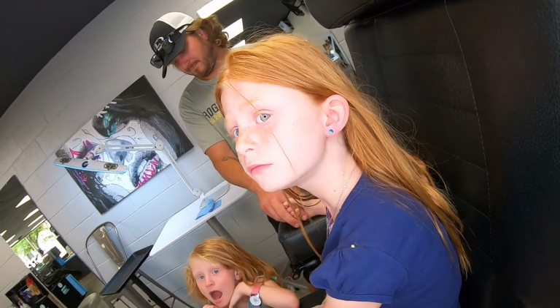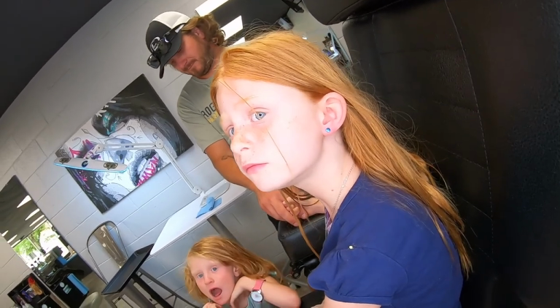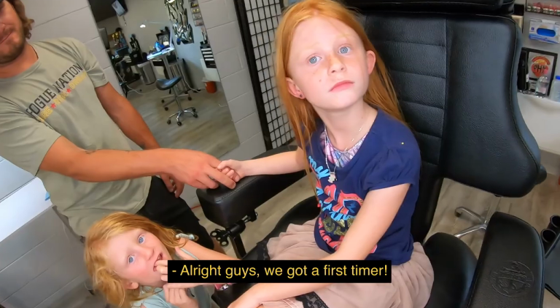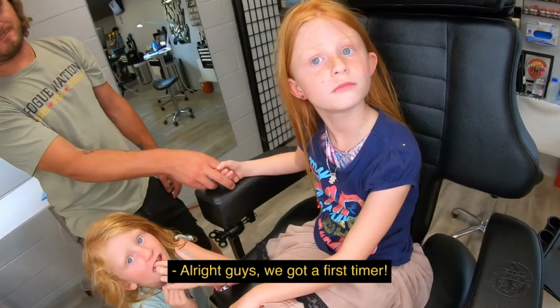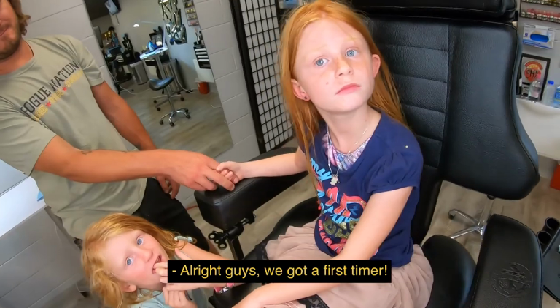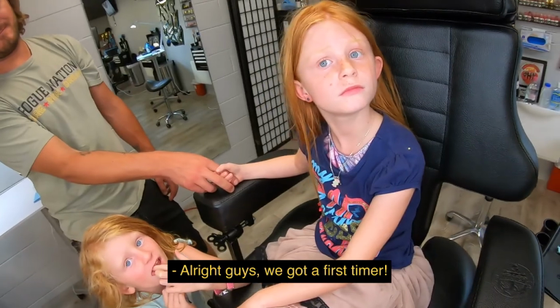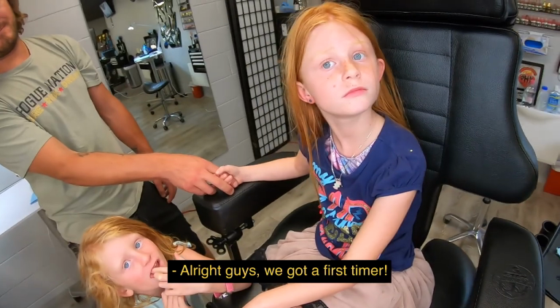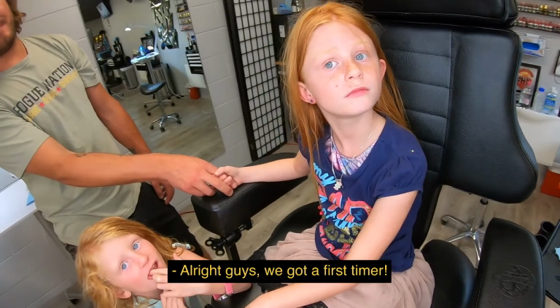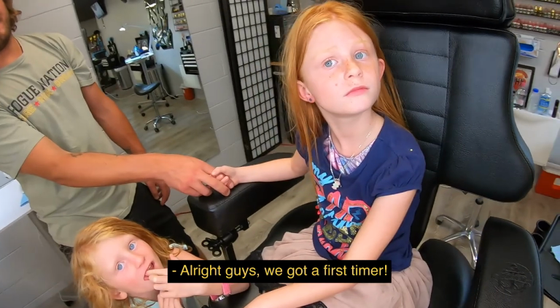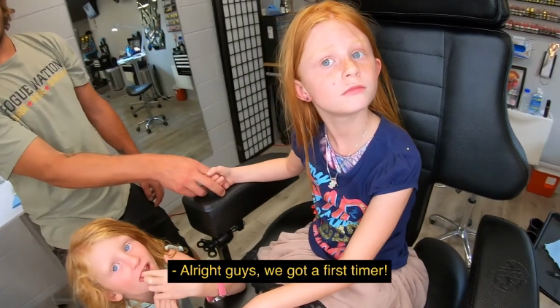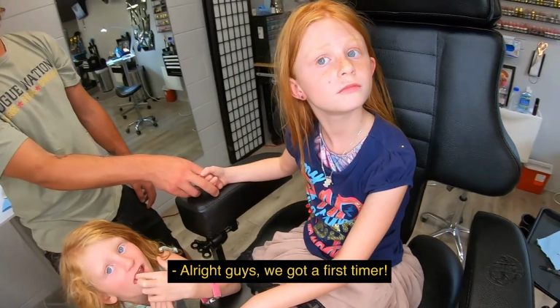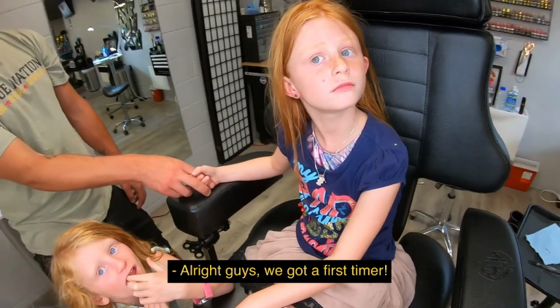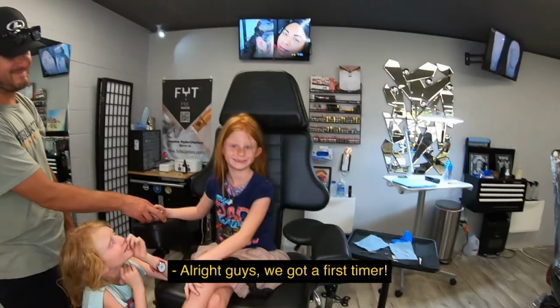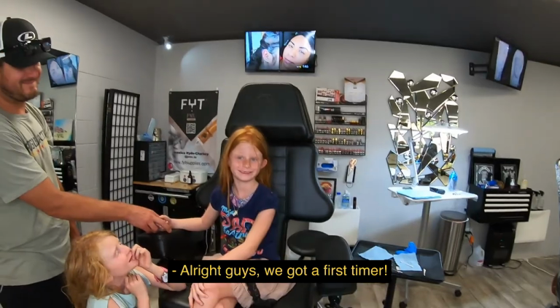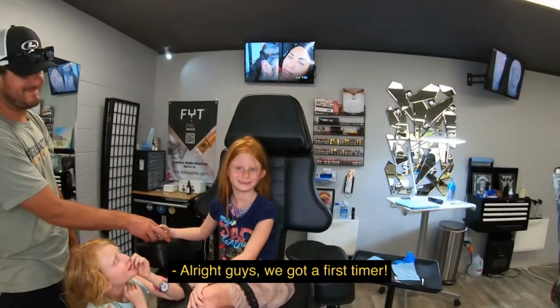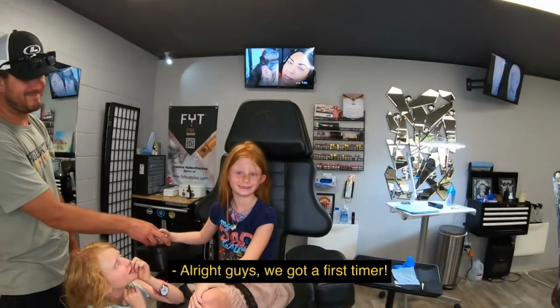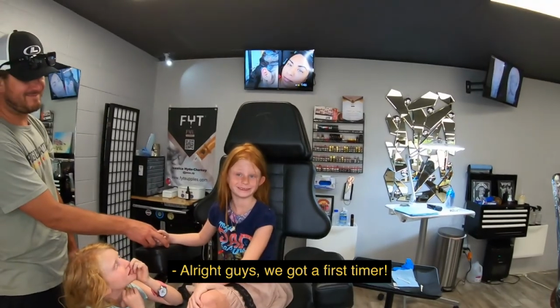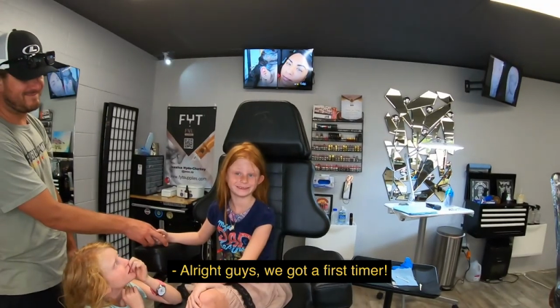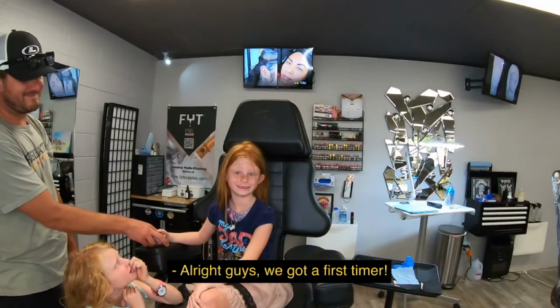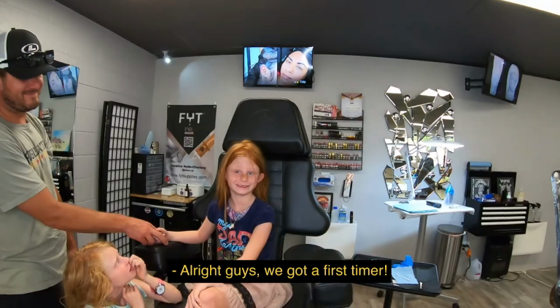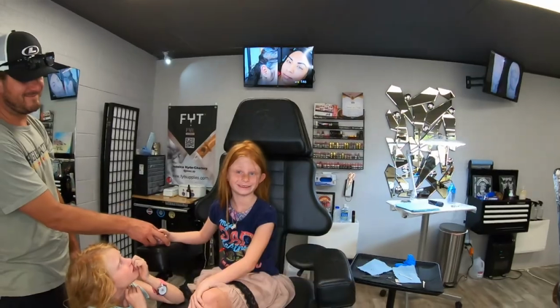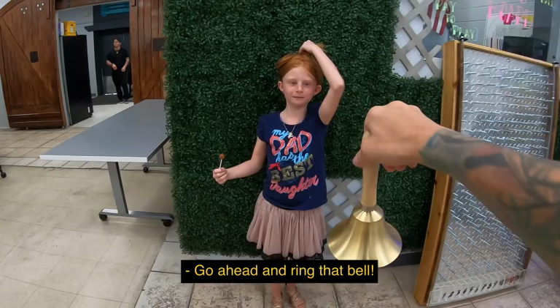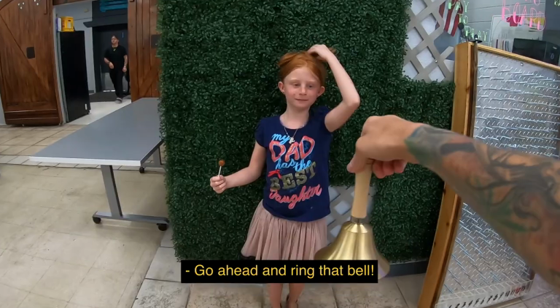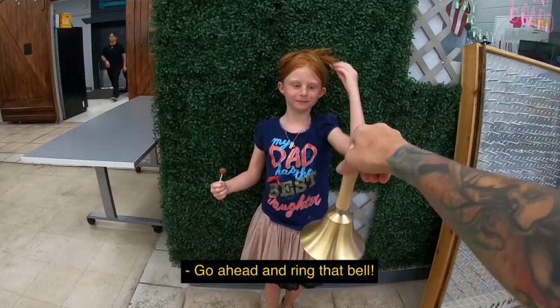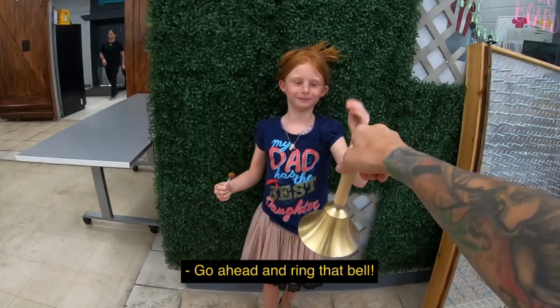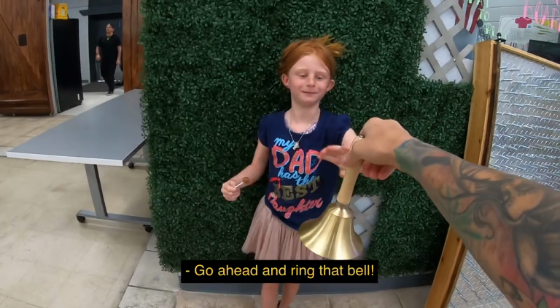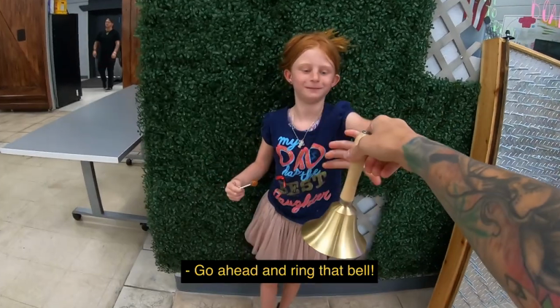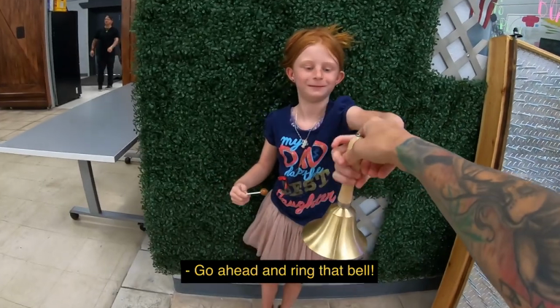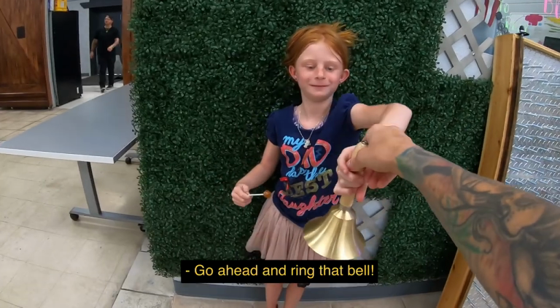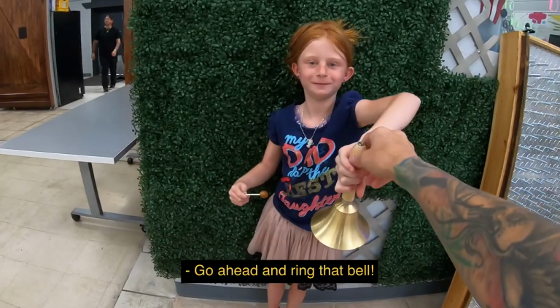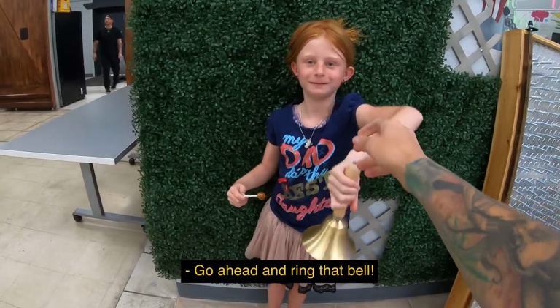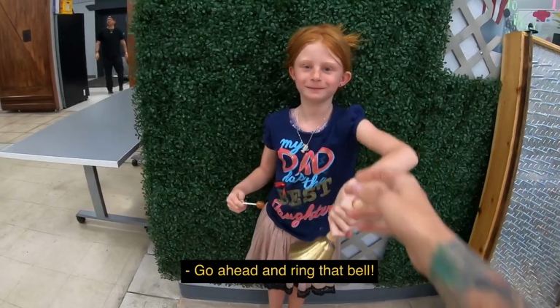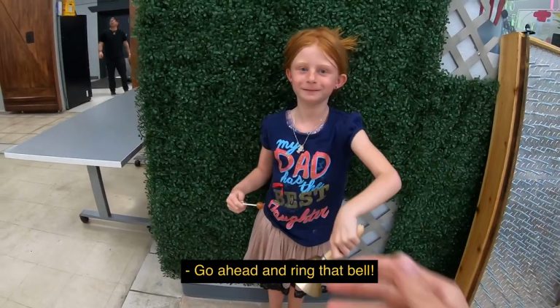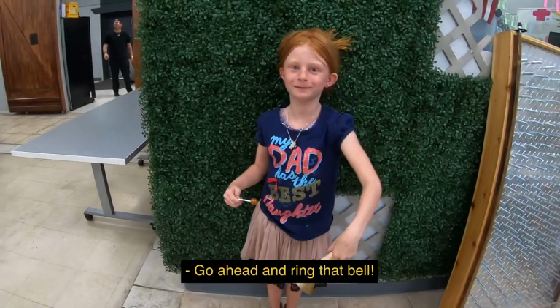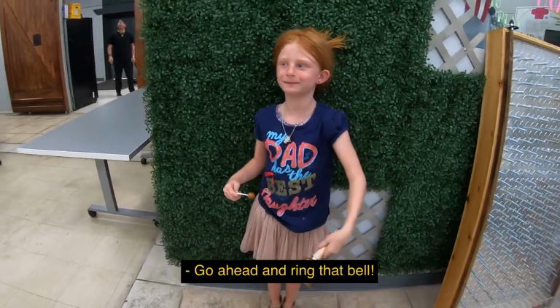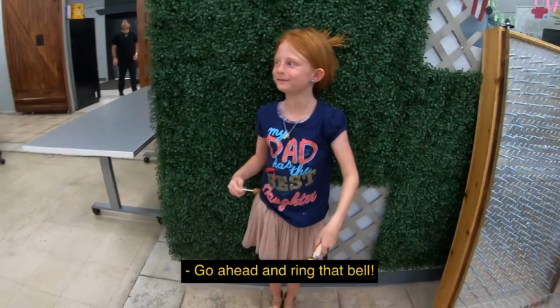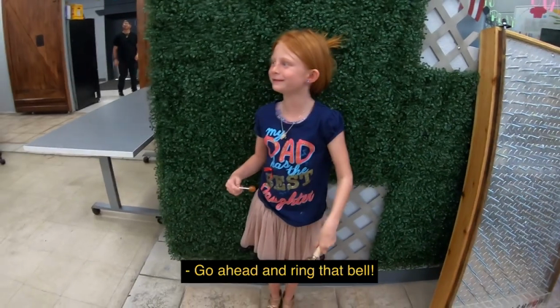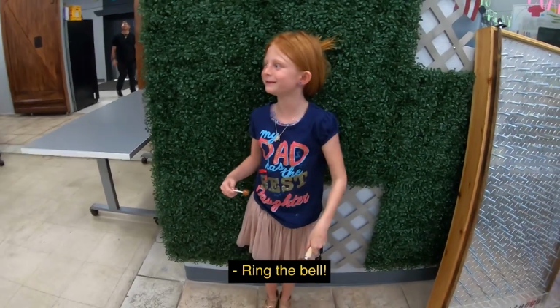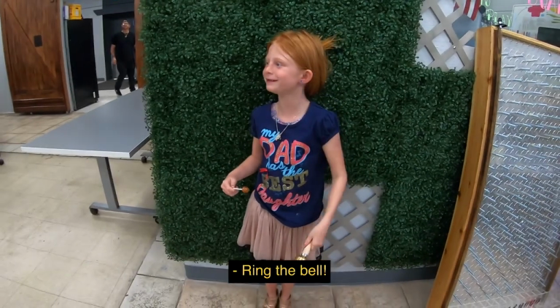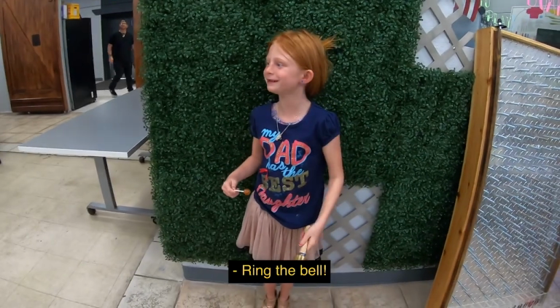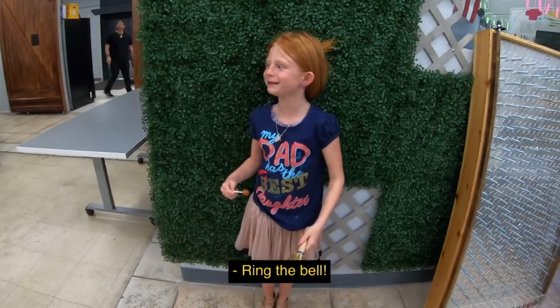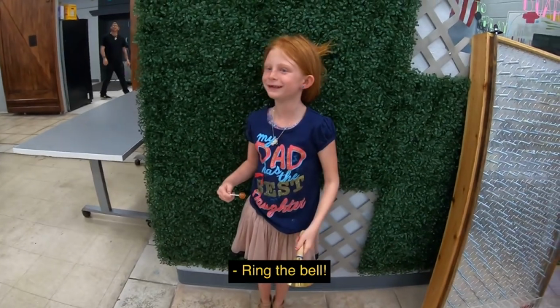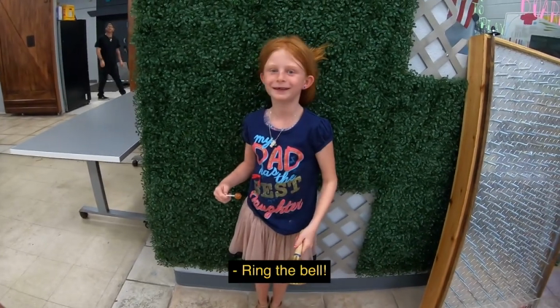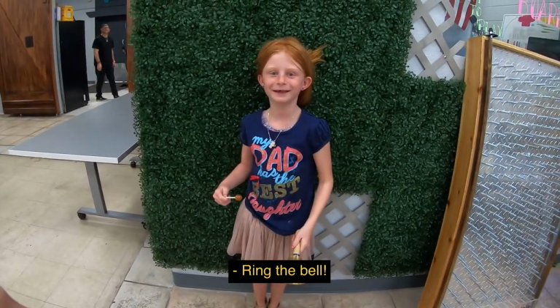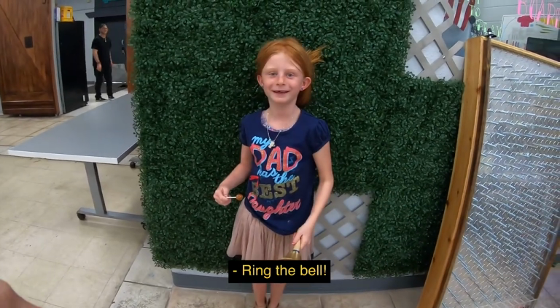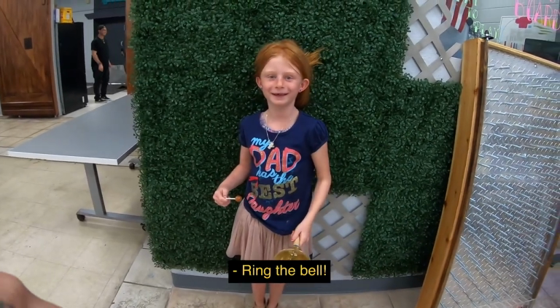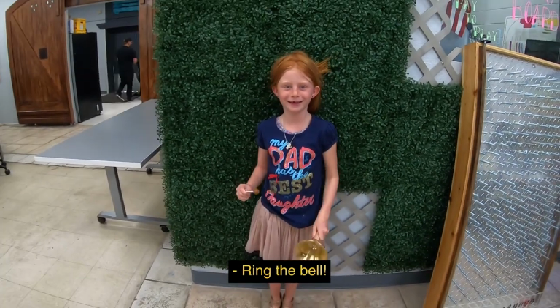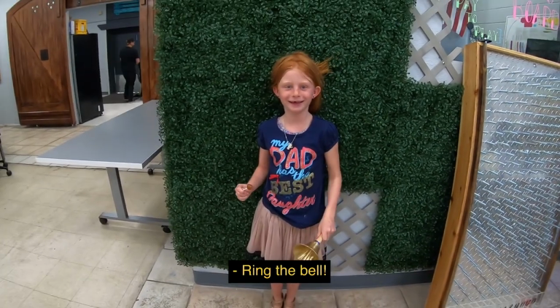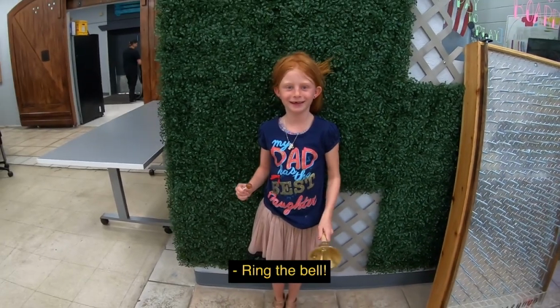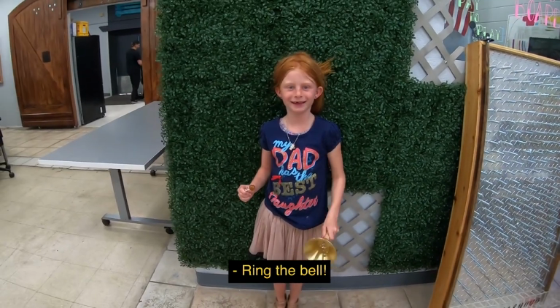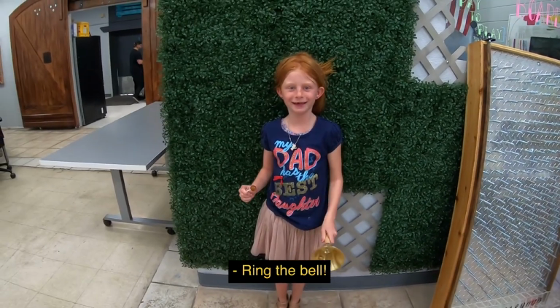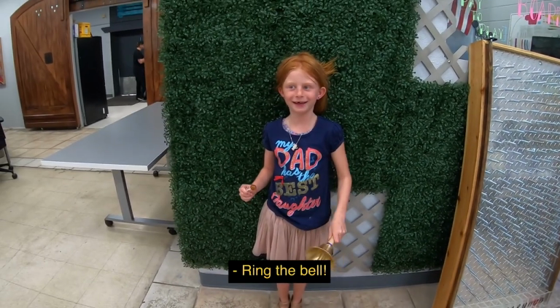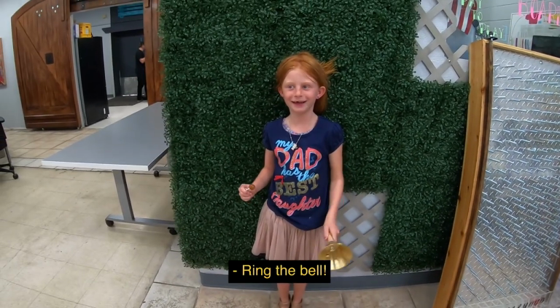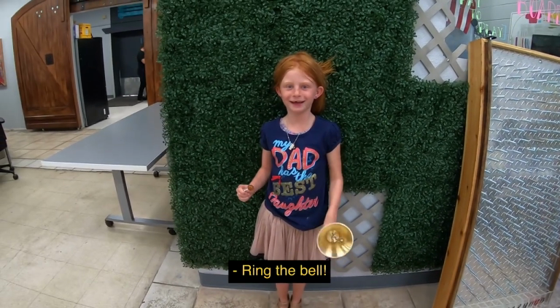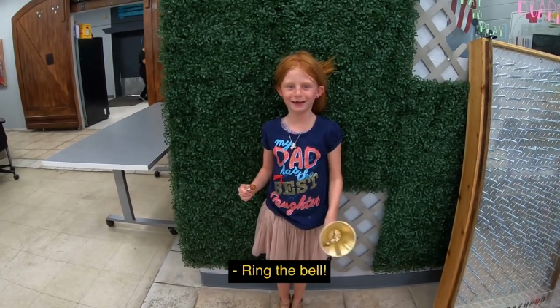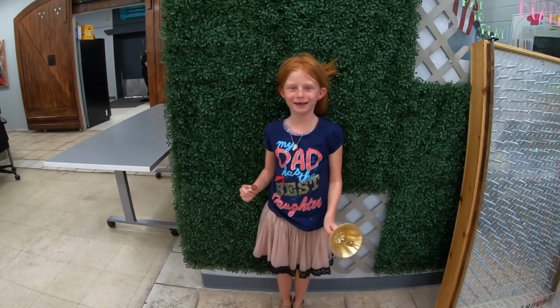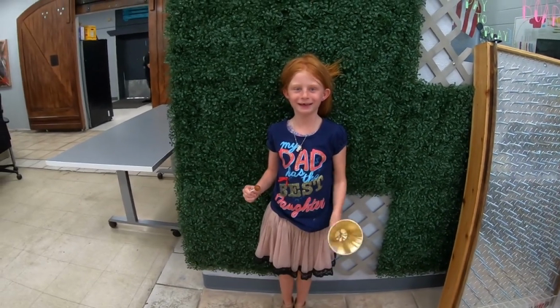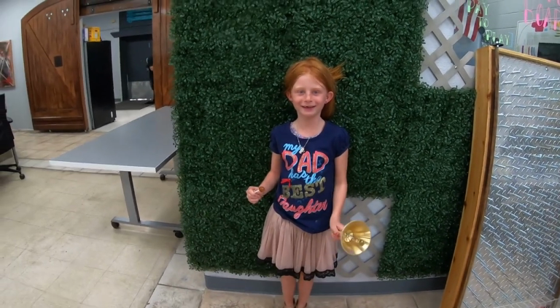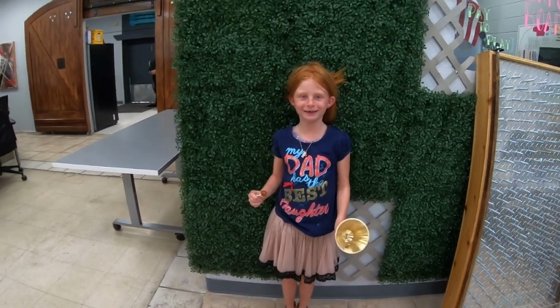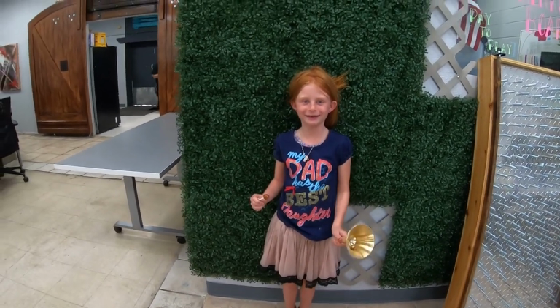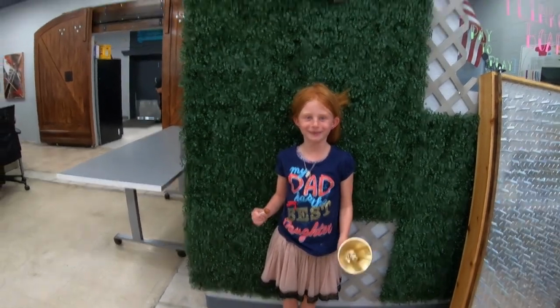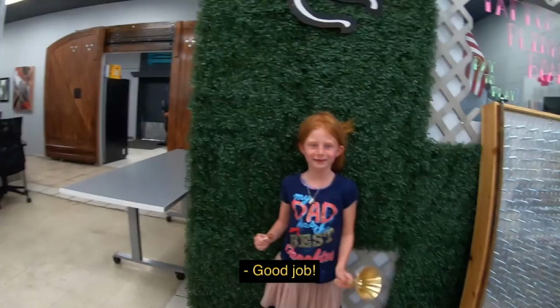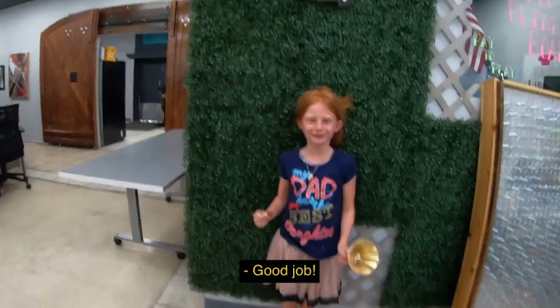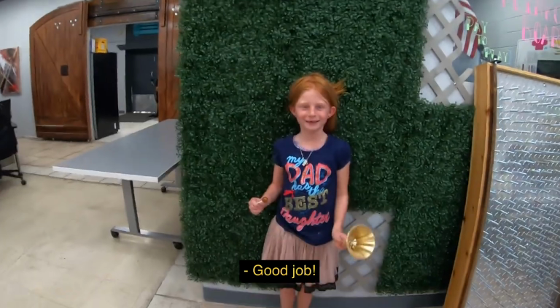Alright guys, we got a first timer — go ahead and ring that bell. Ring the bell! Good job.